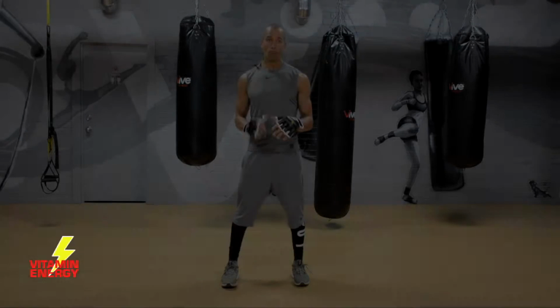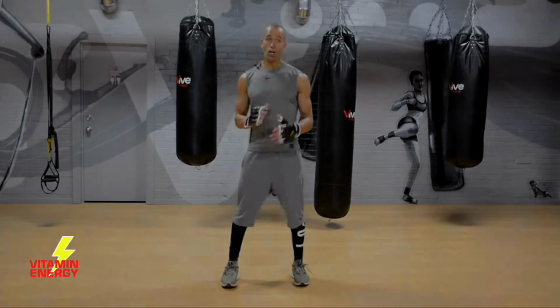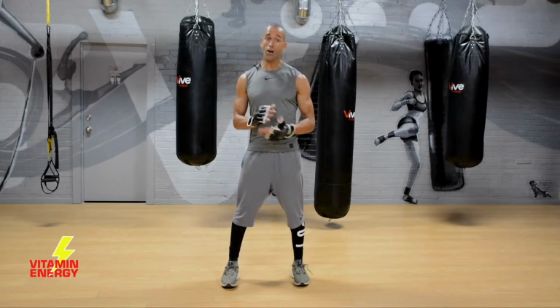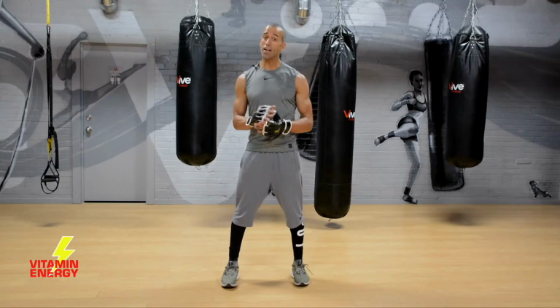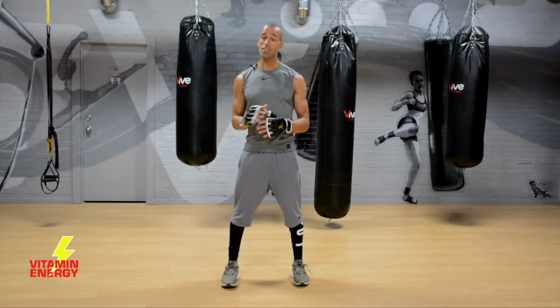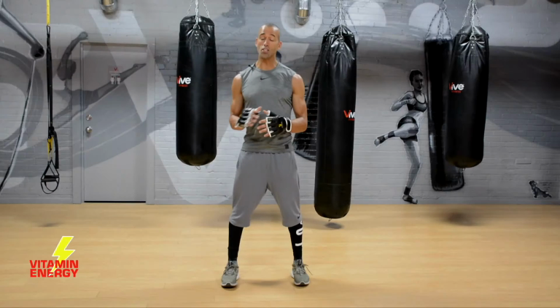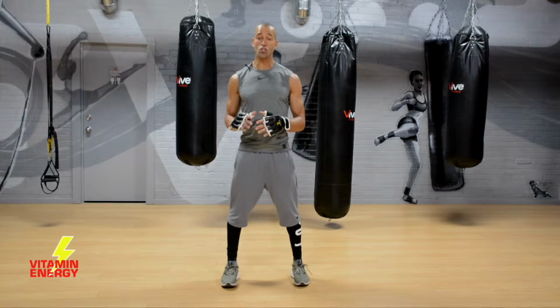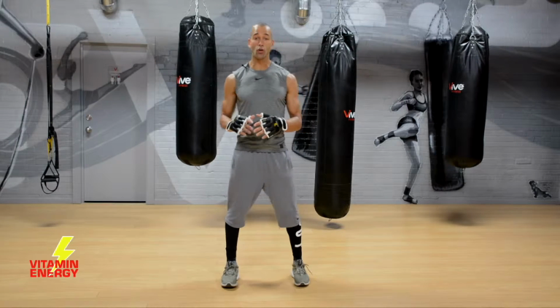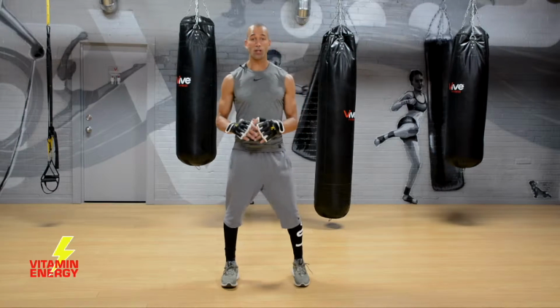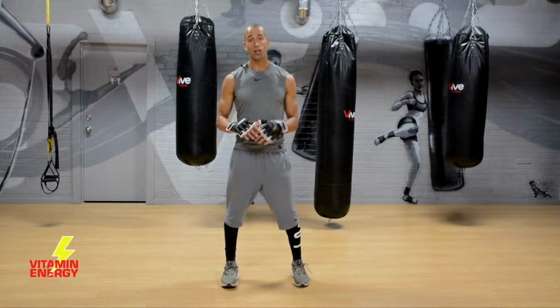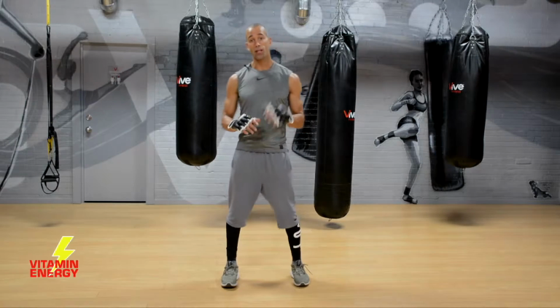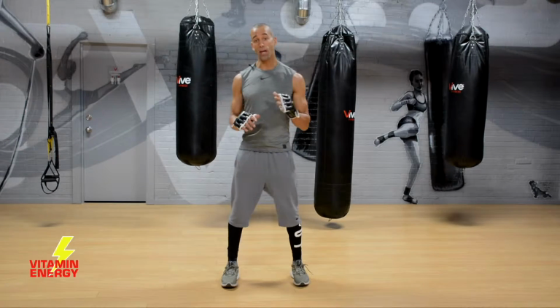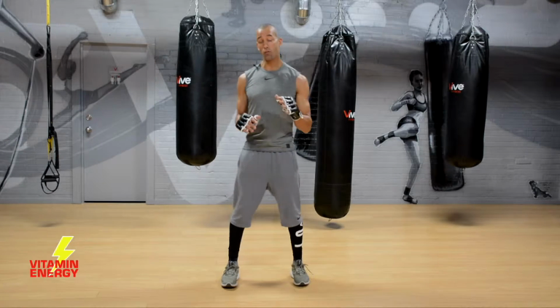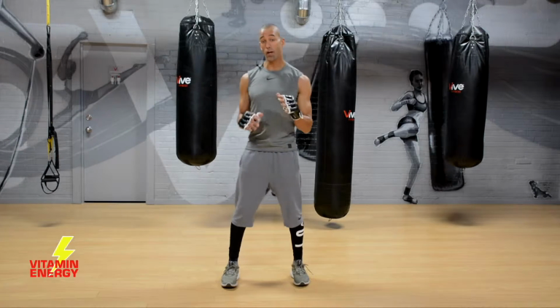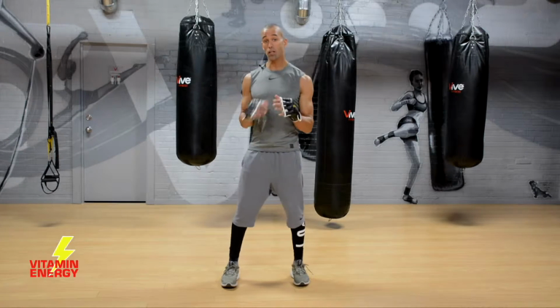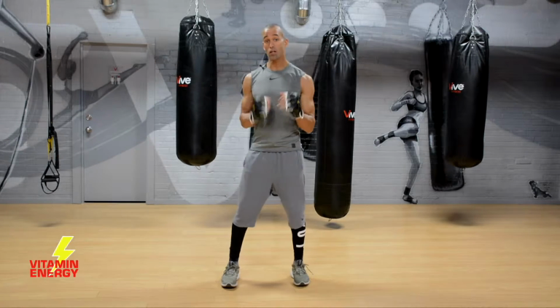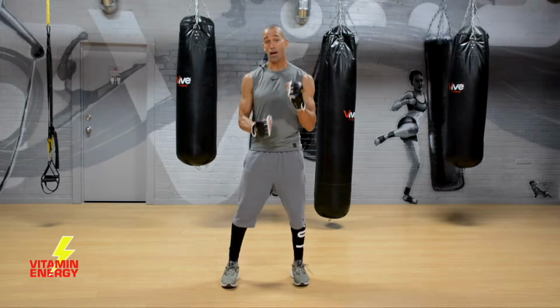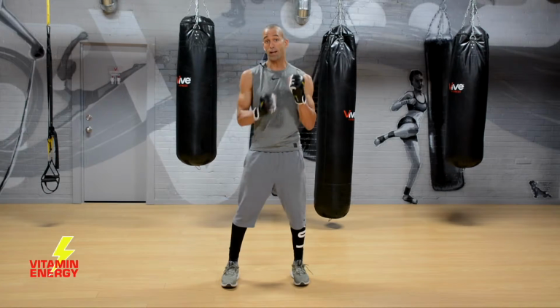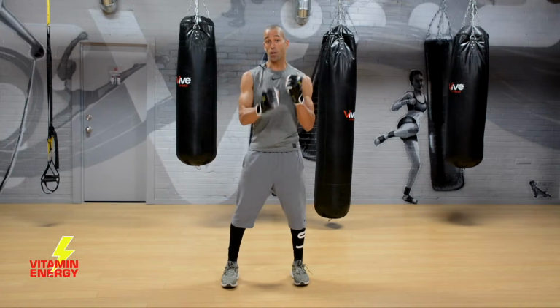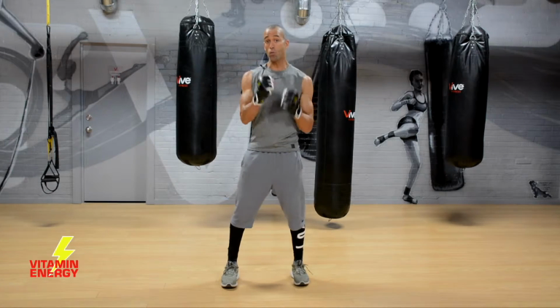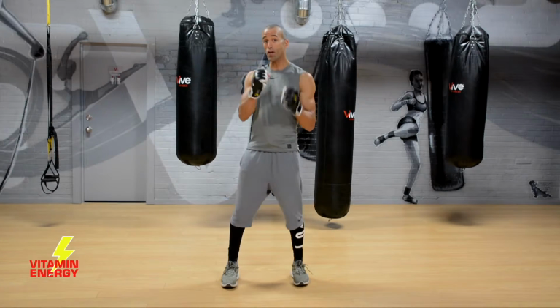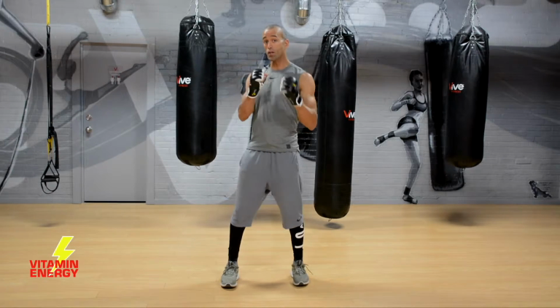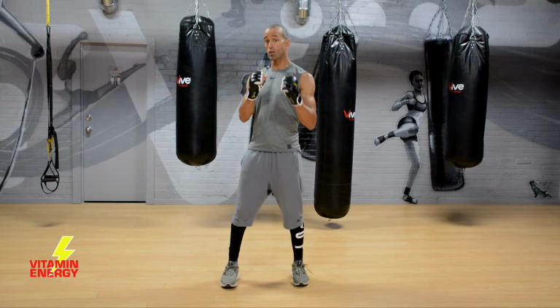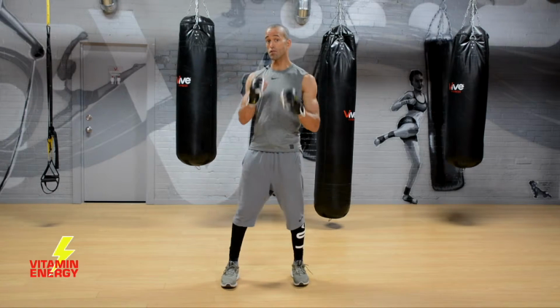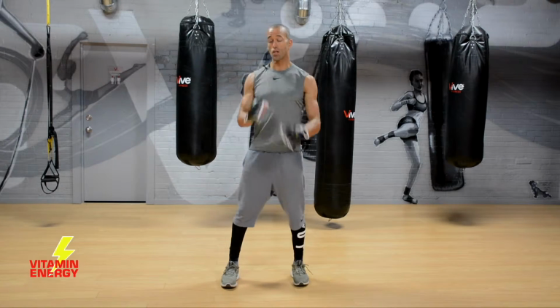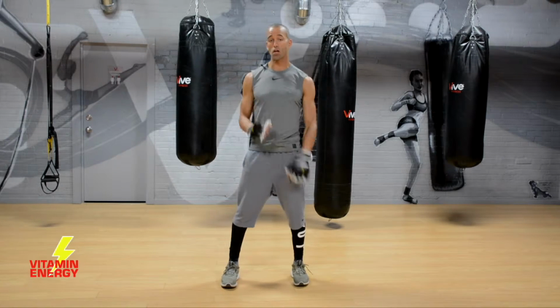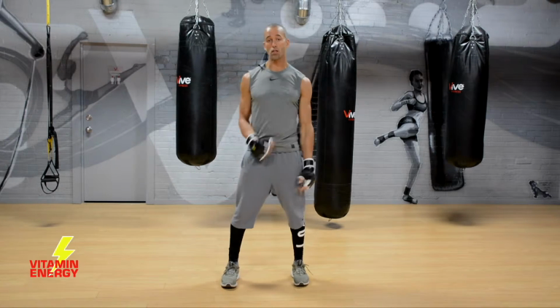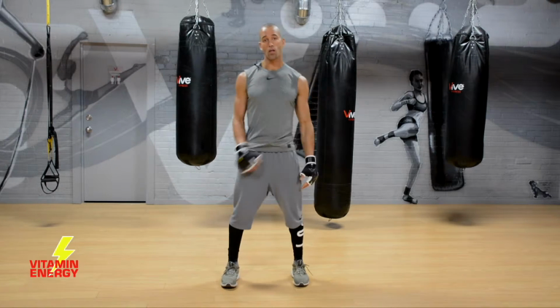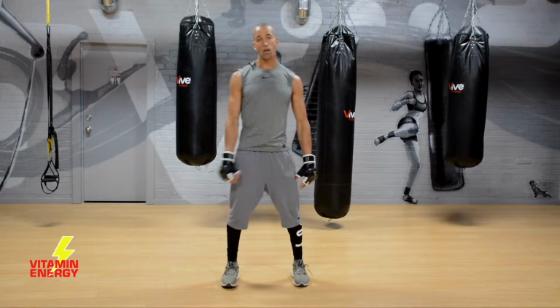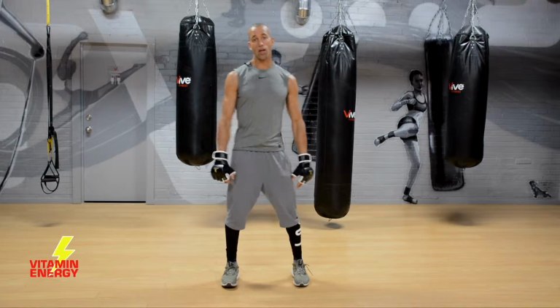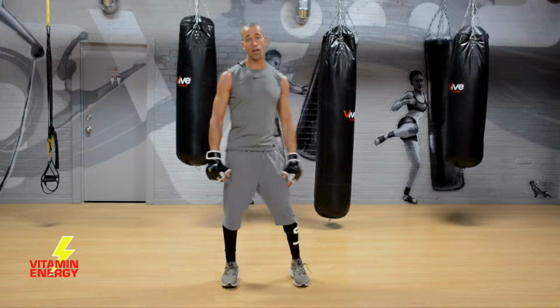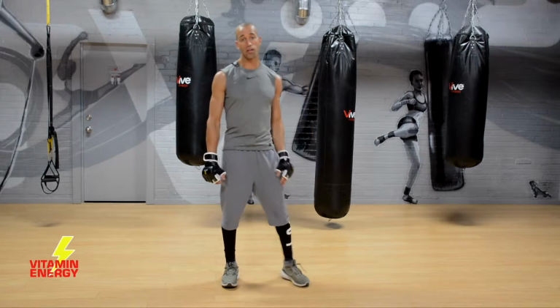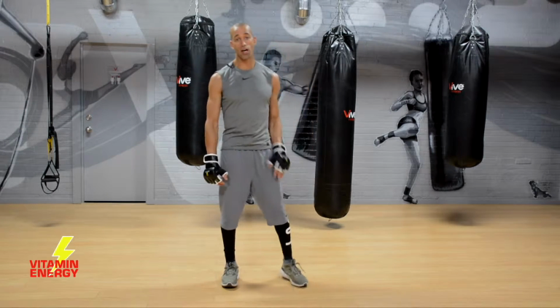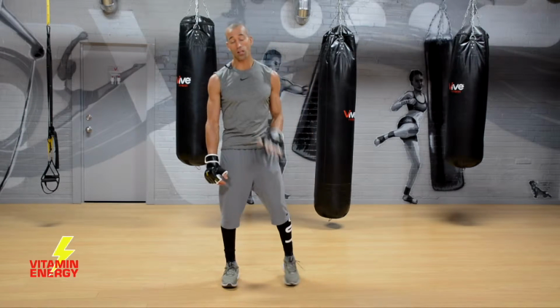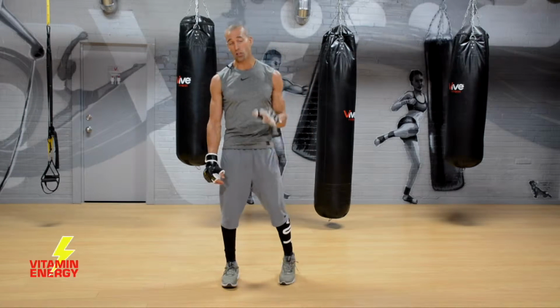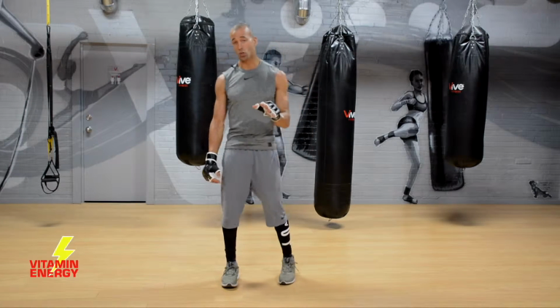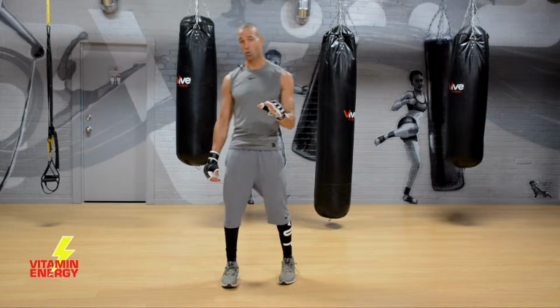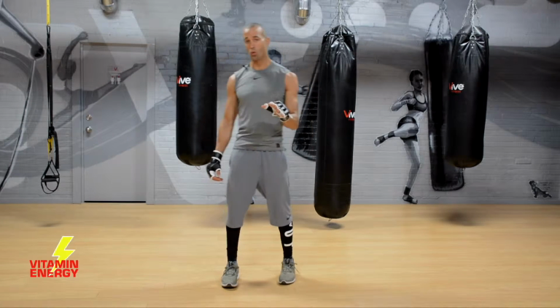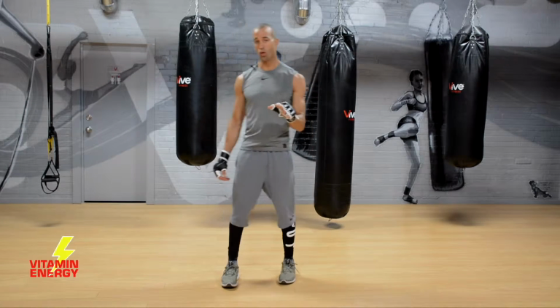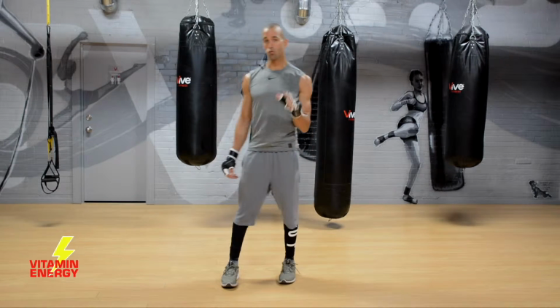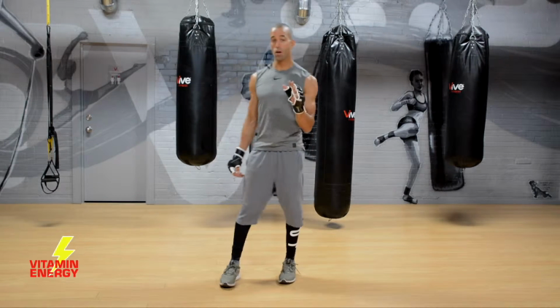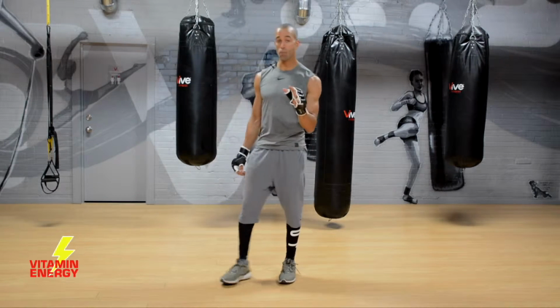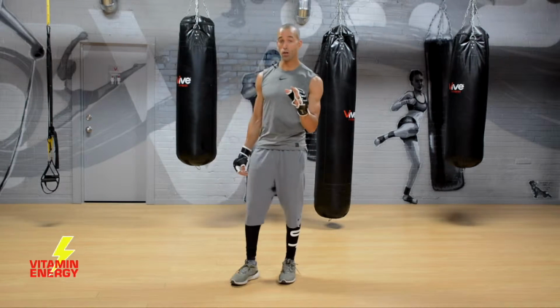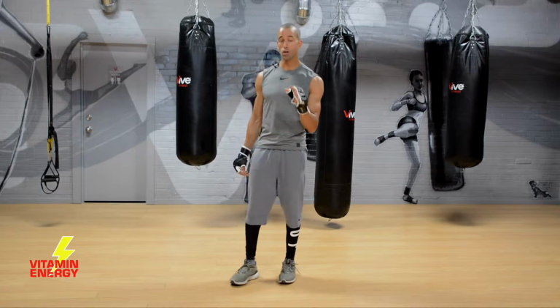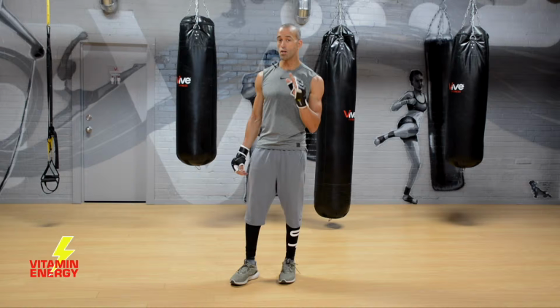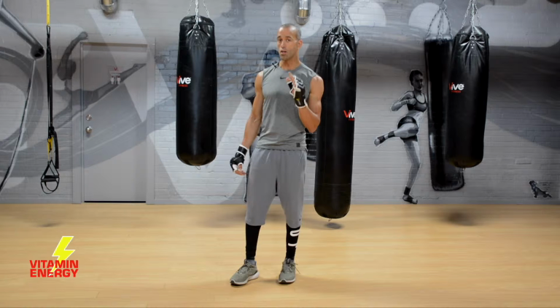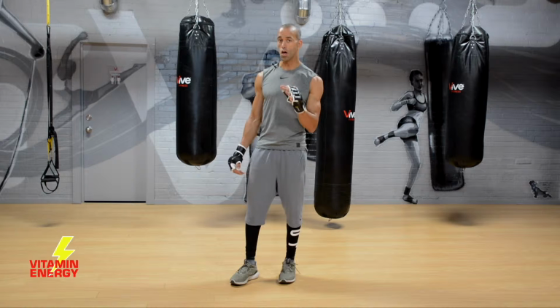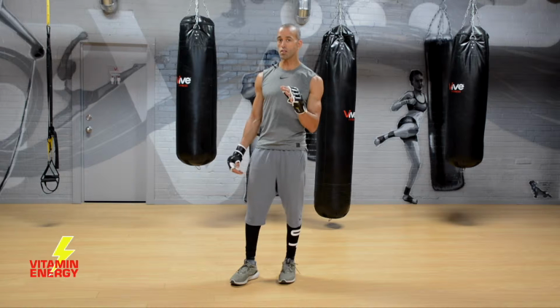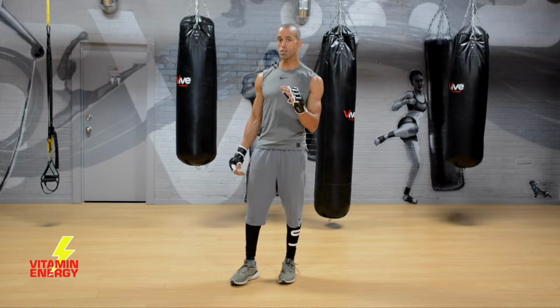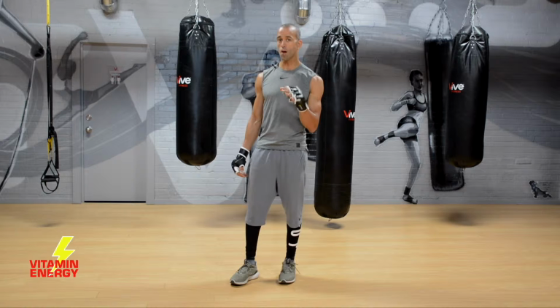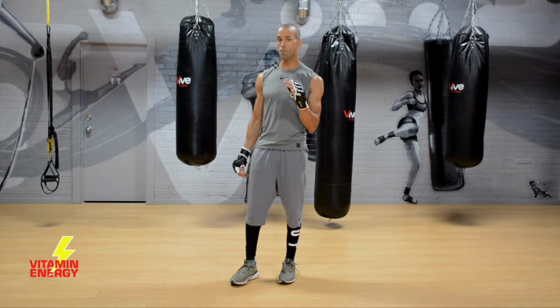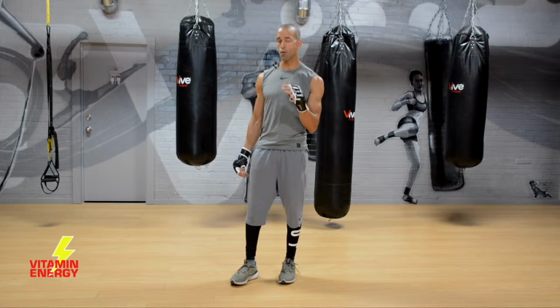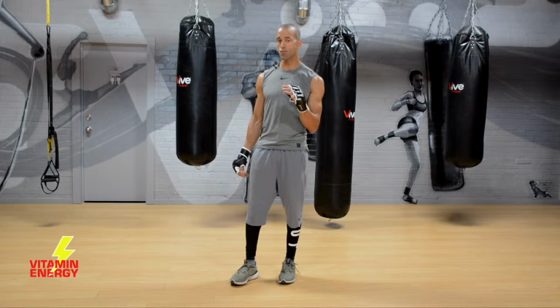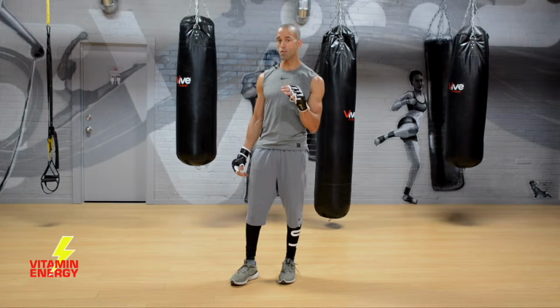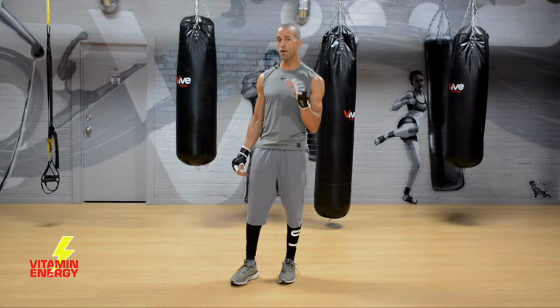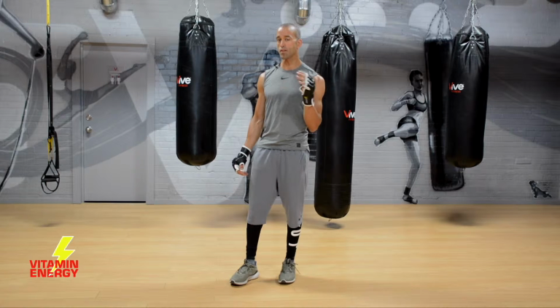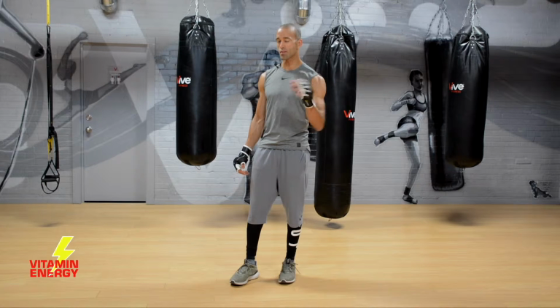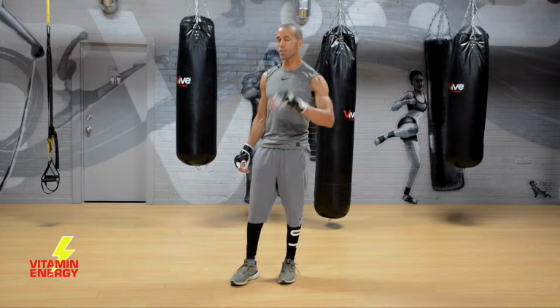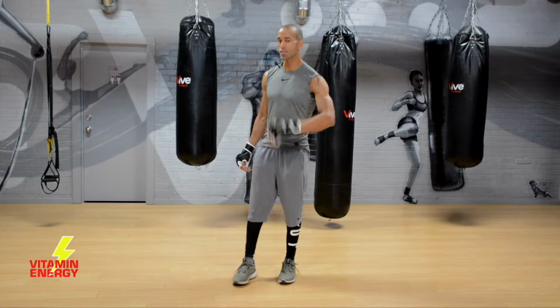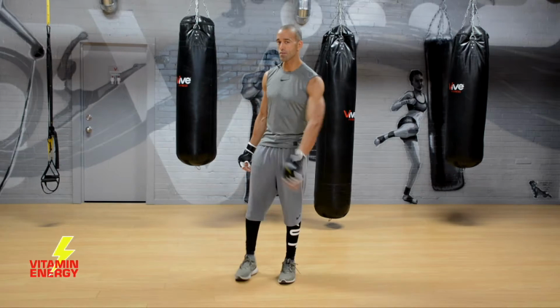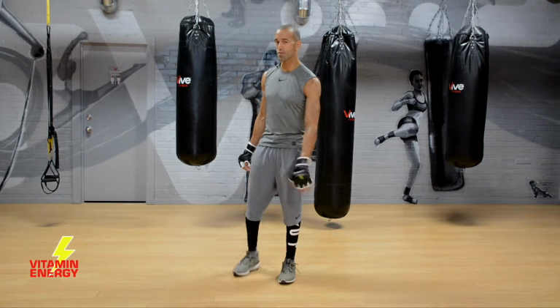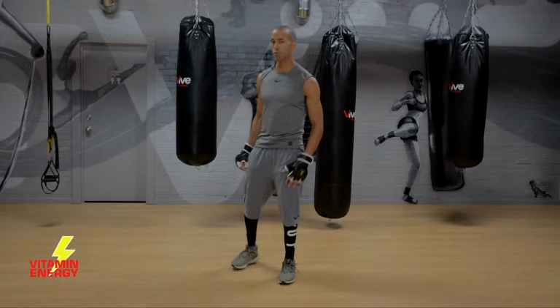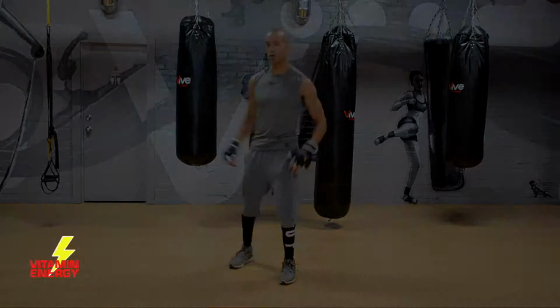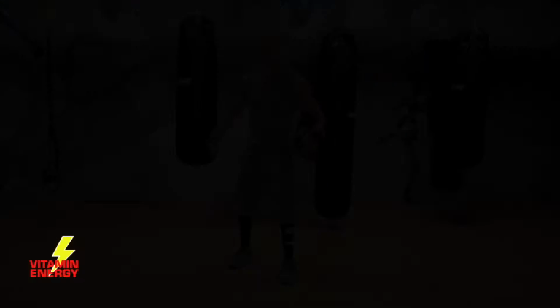All right guys, let's do it. I've got my weighted gloves on — non-stop 15 minutes, let's have some fun and let's go to work.